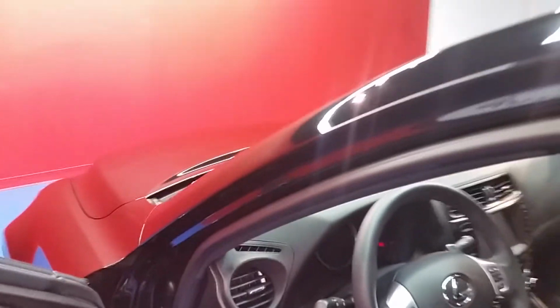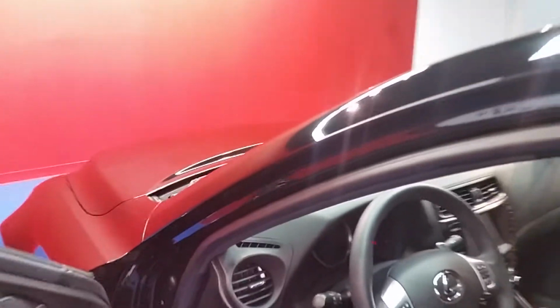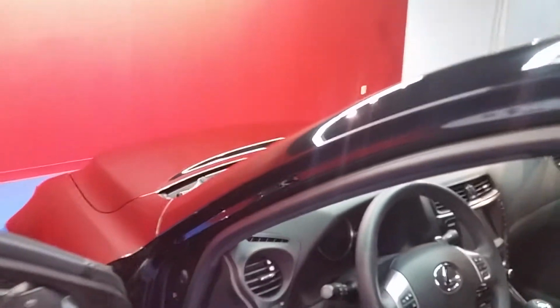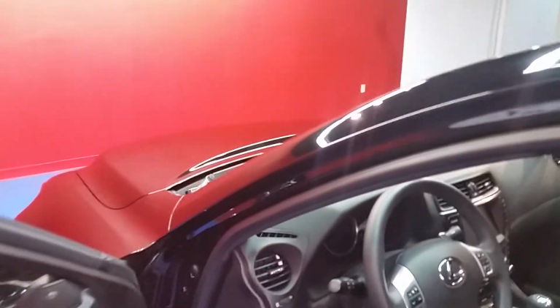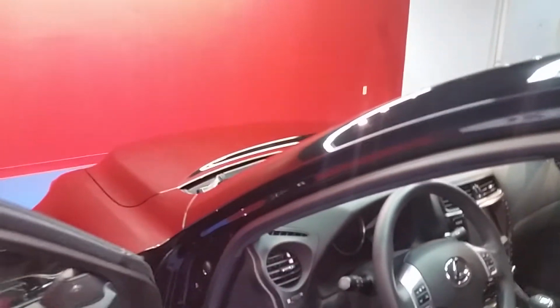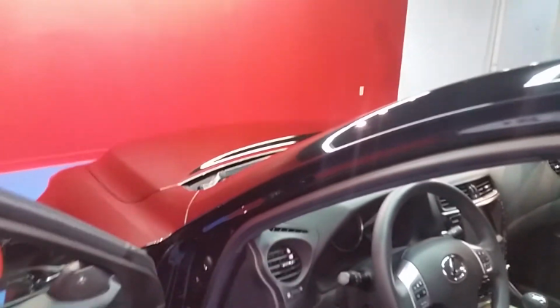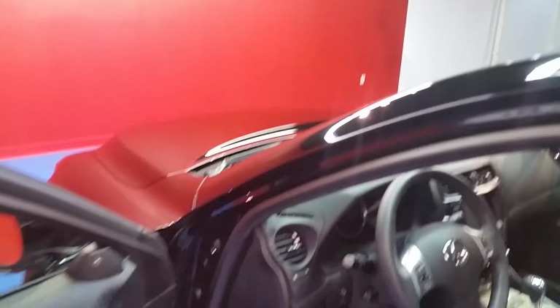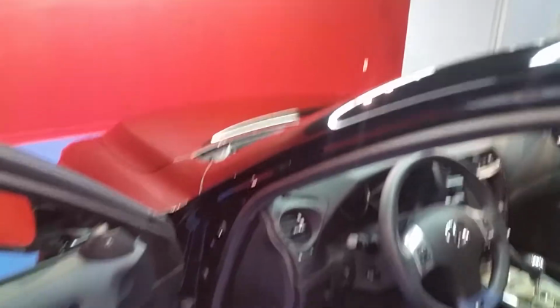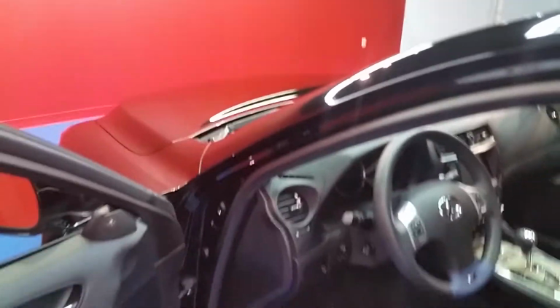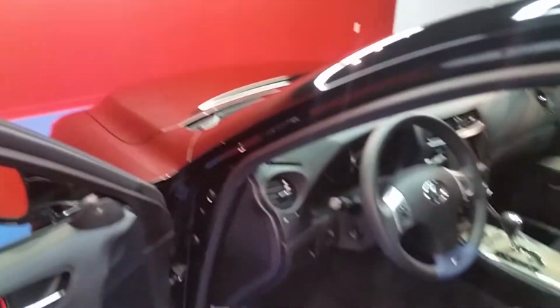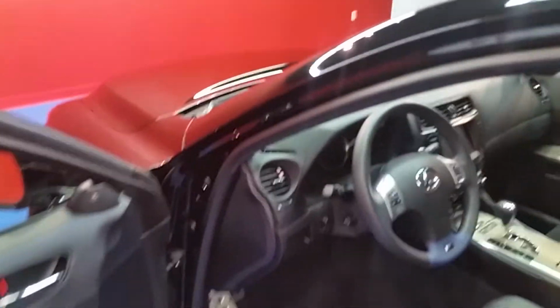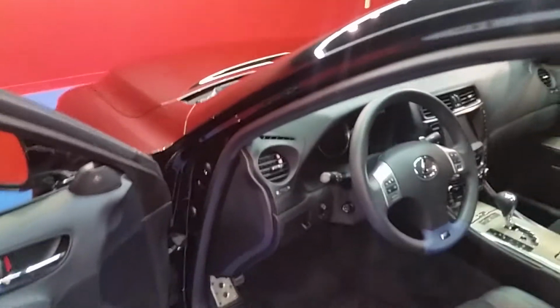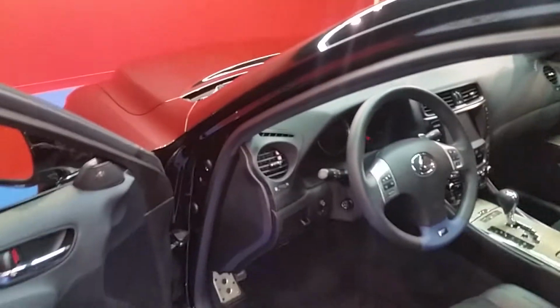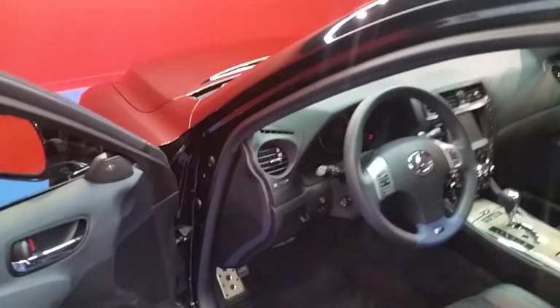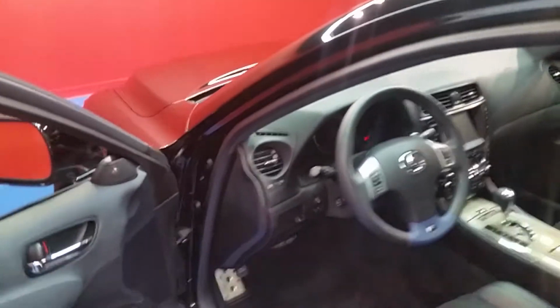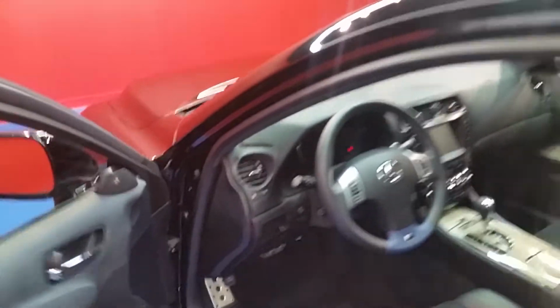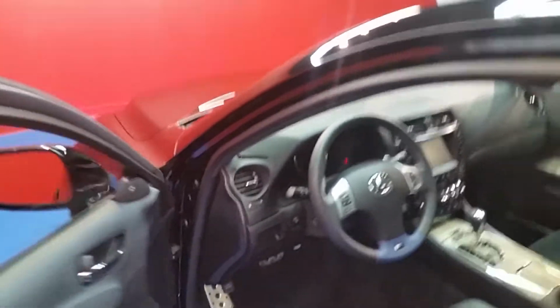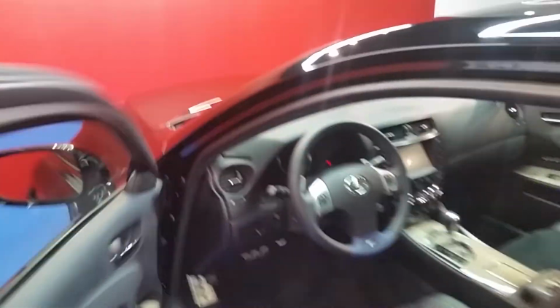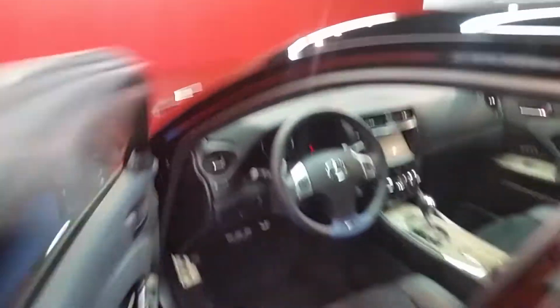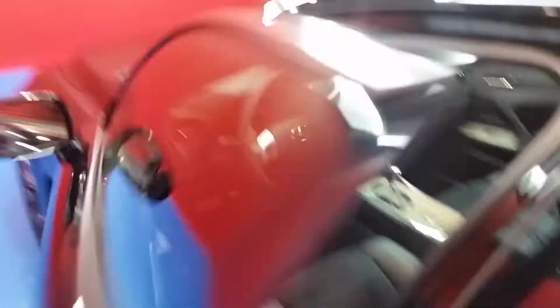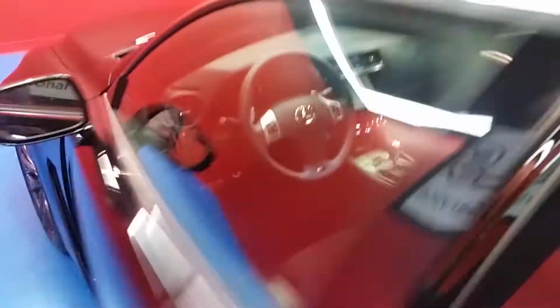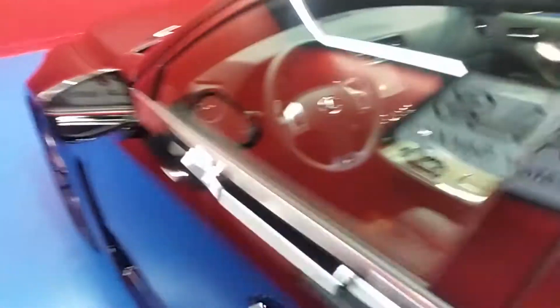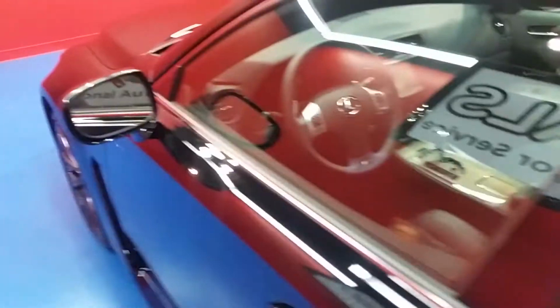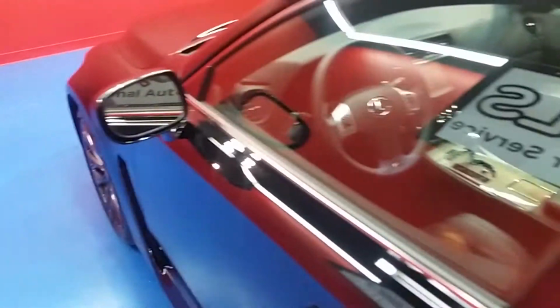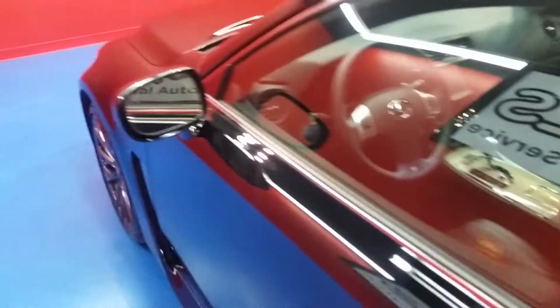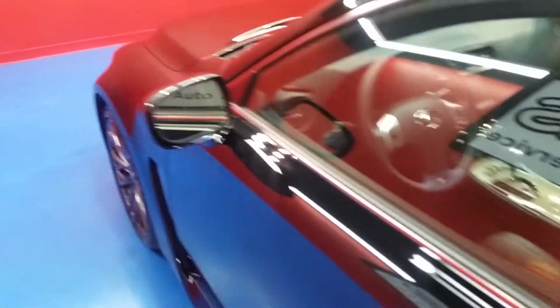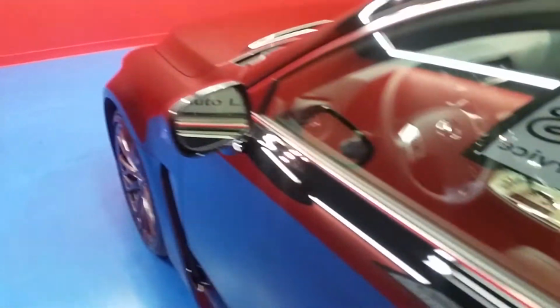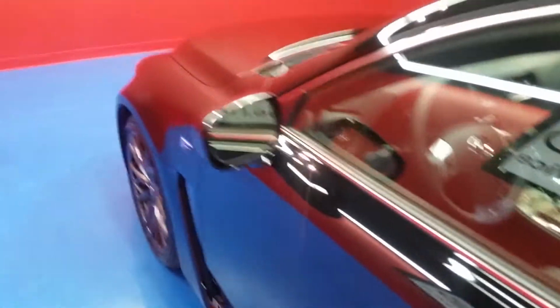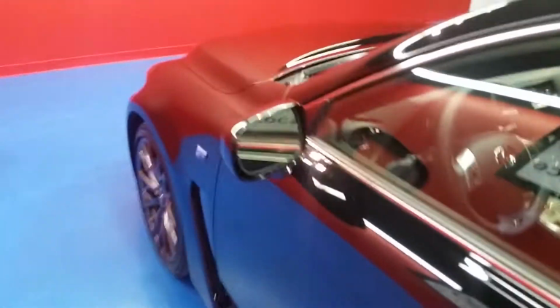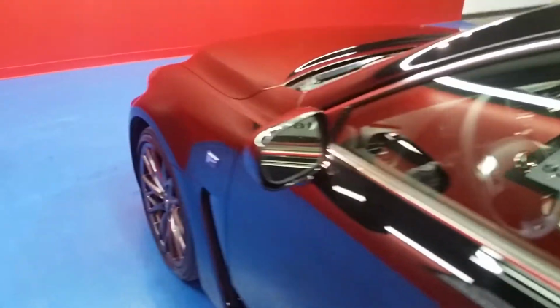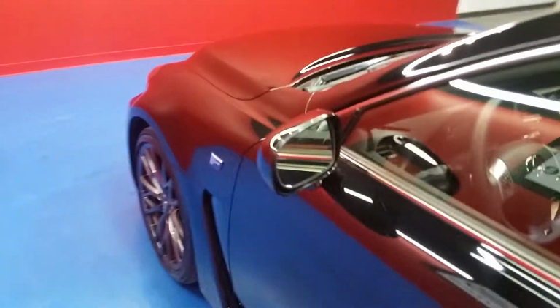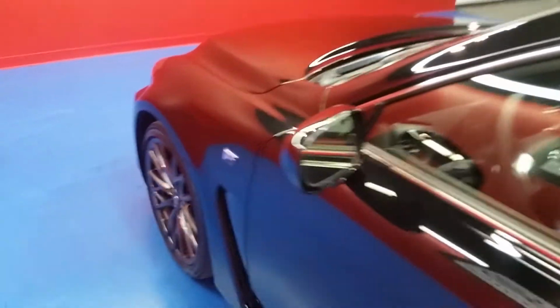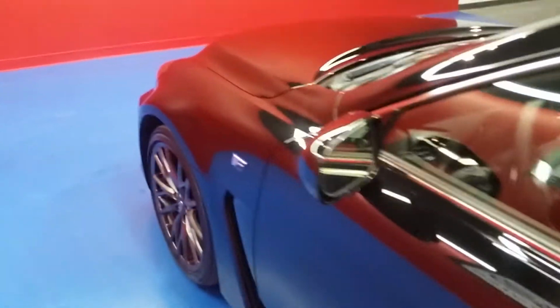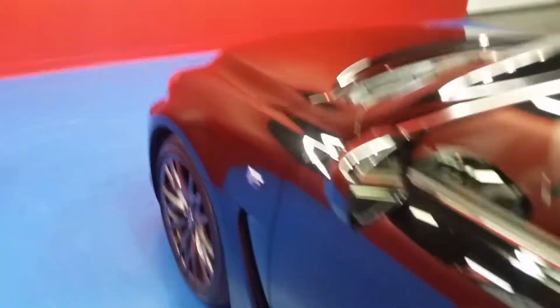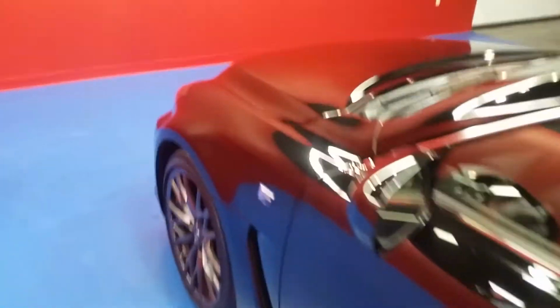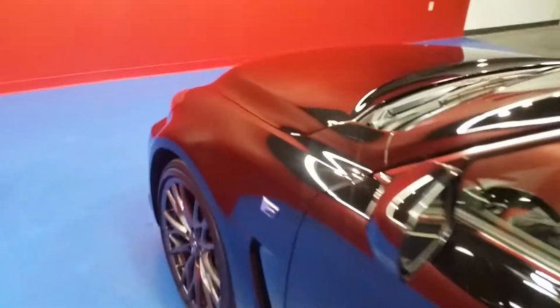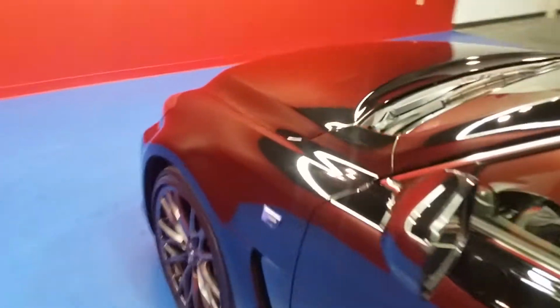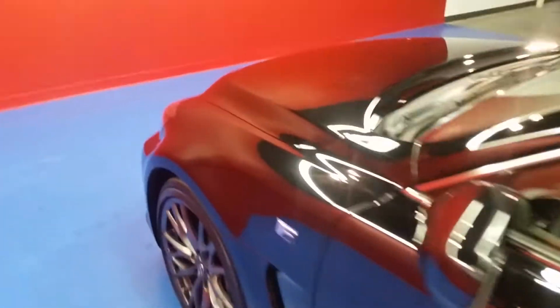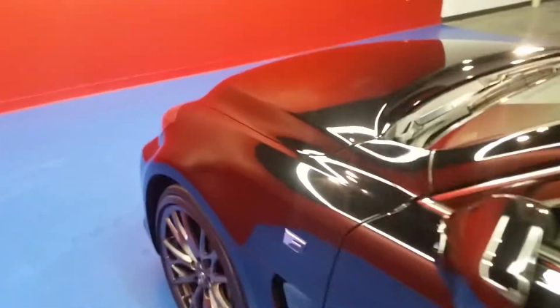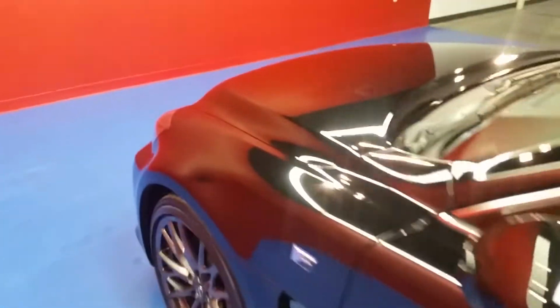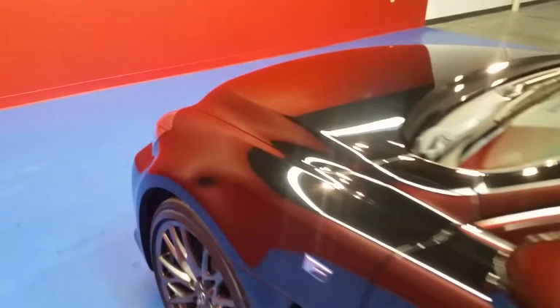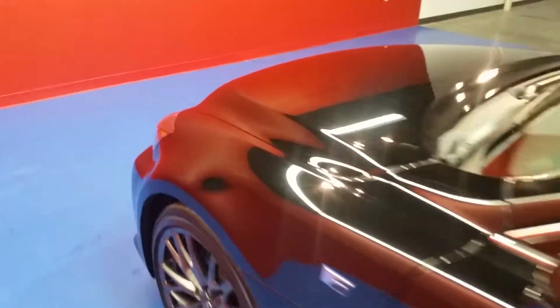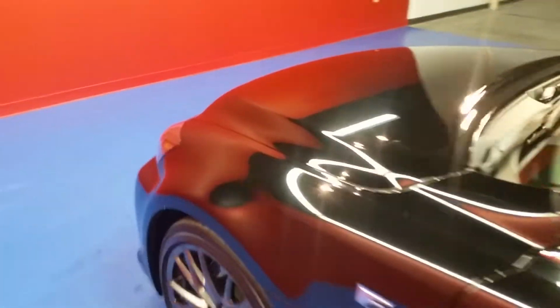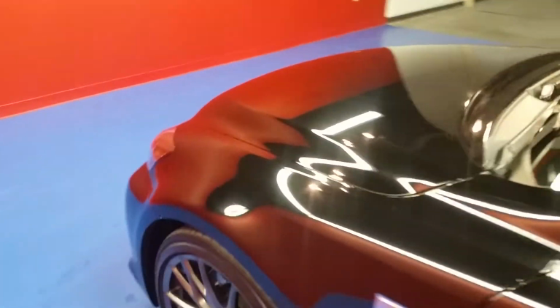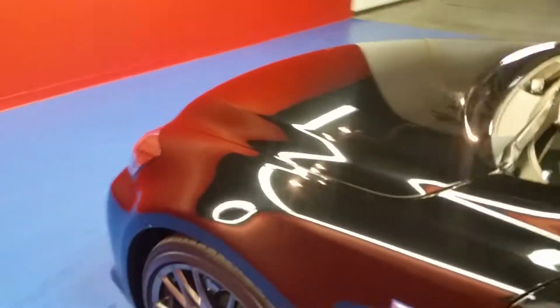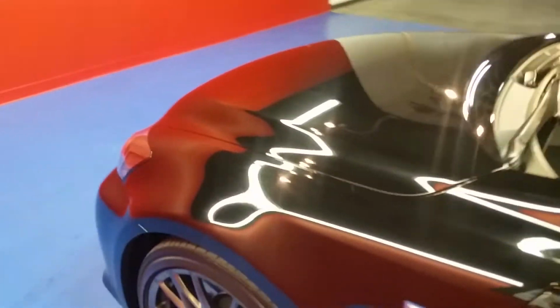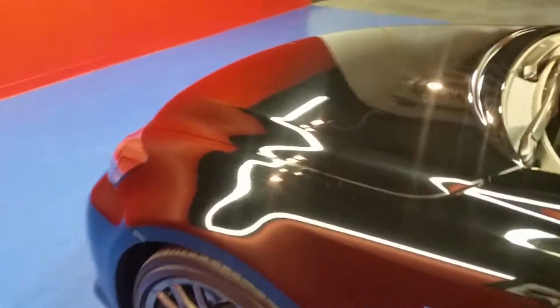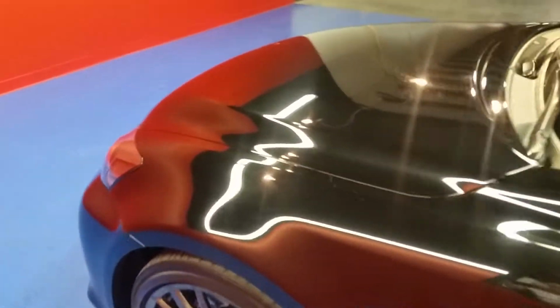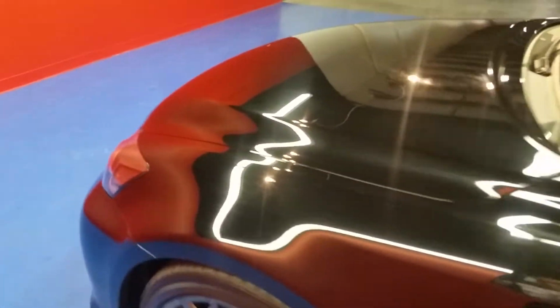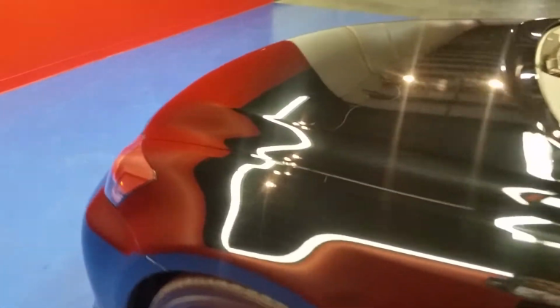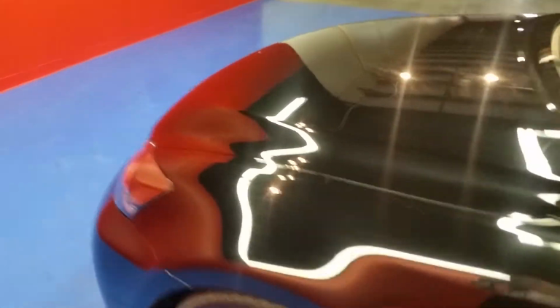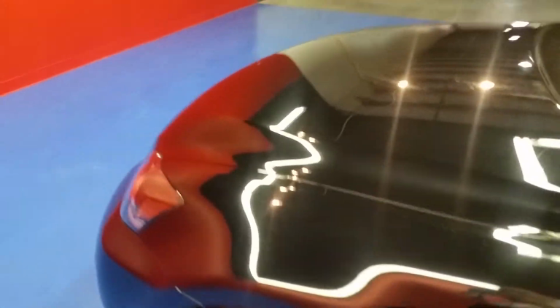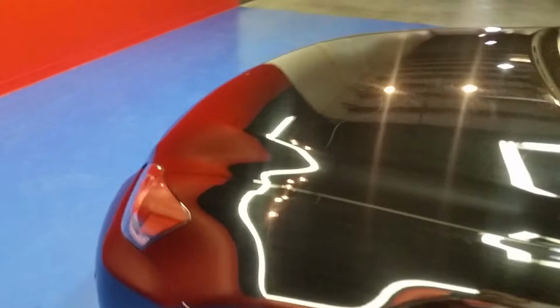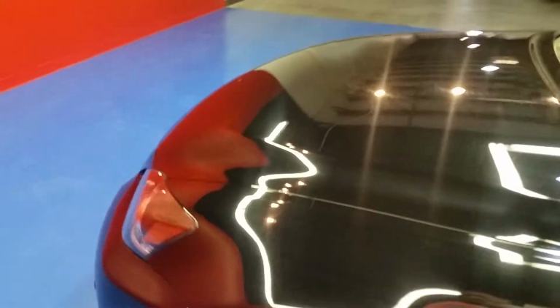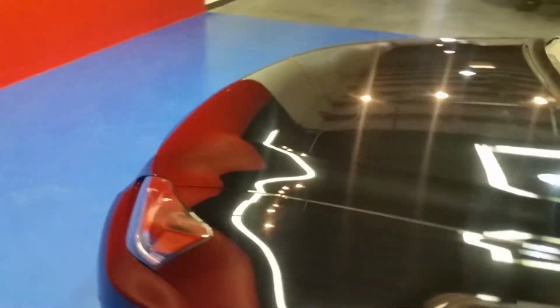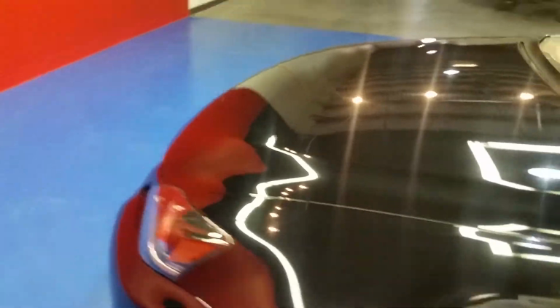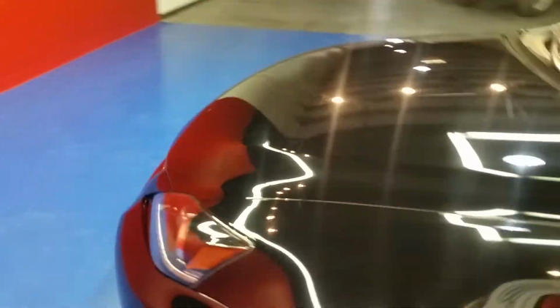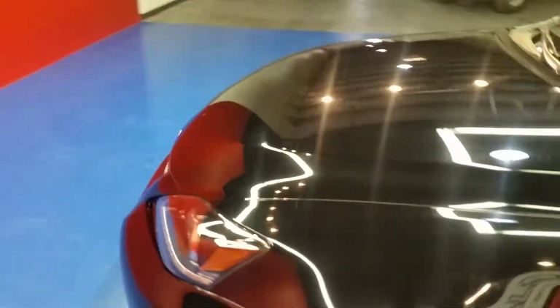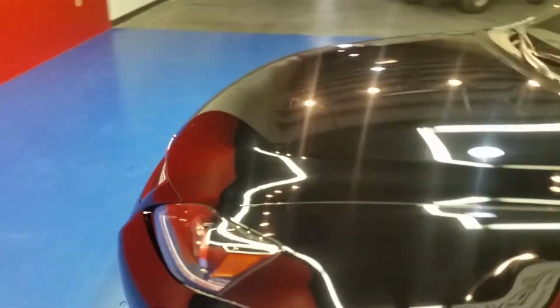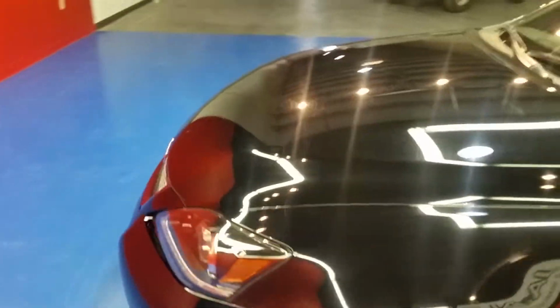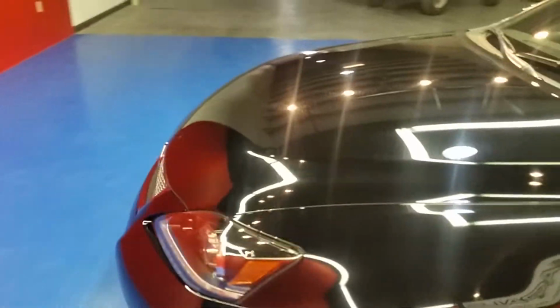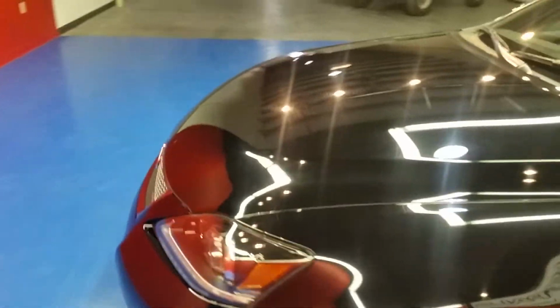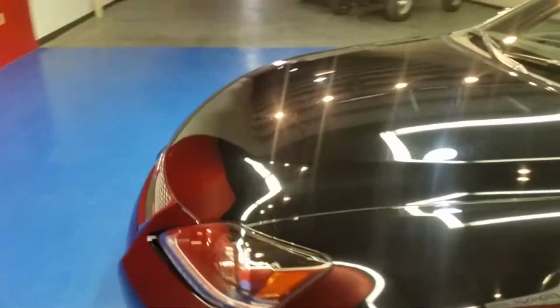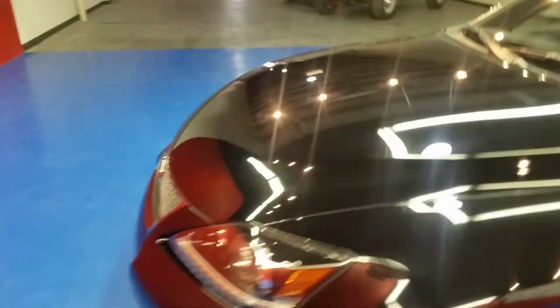This Lexus has 13,786 miles on it. I also want to let you get a peek at the front end.